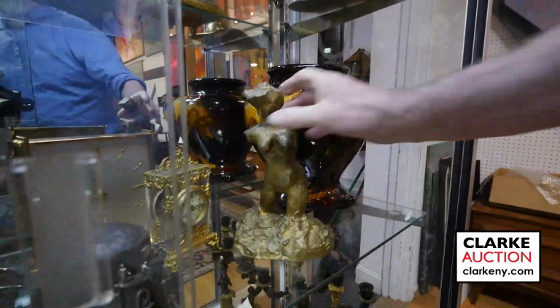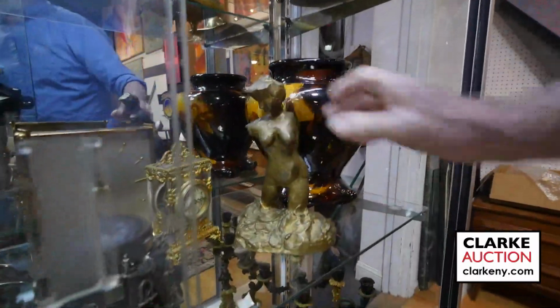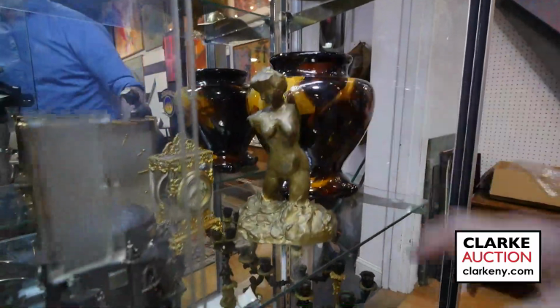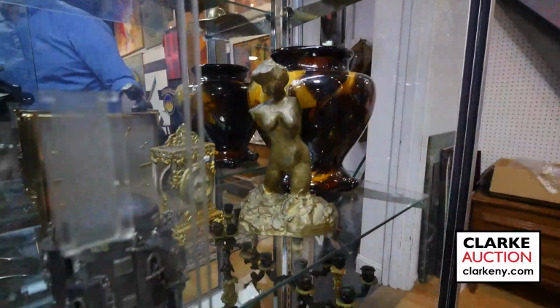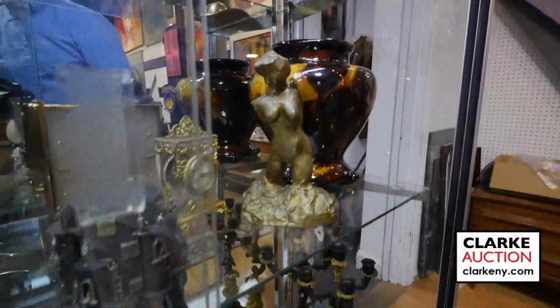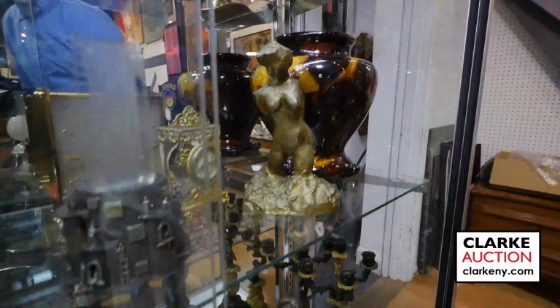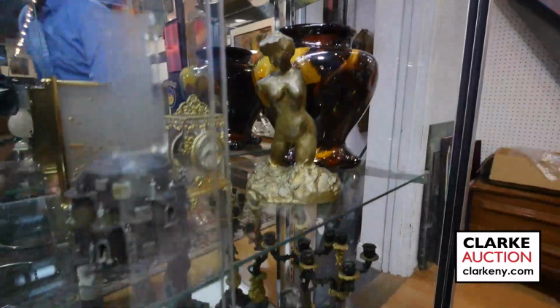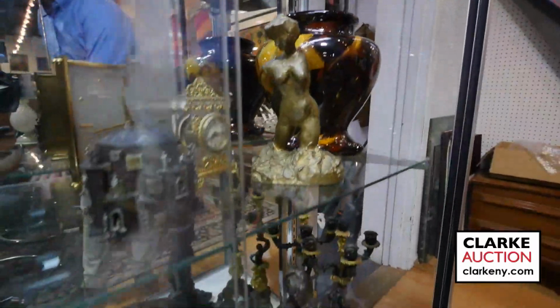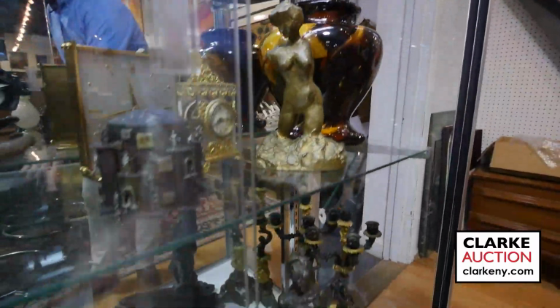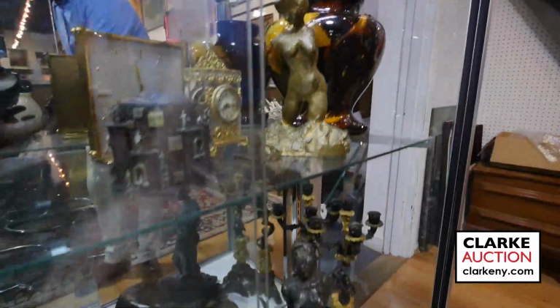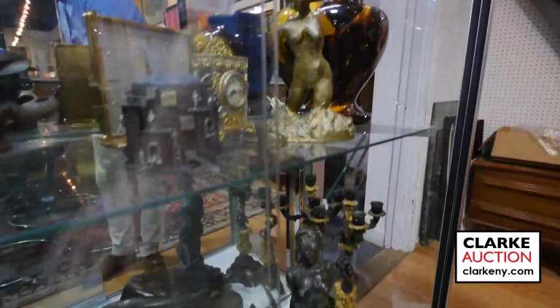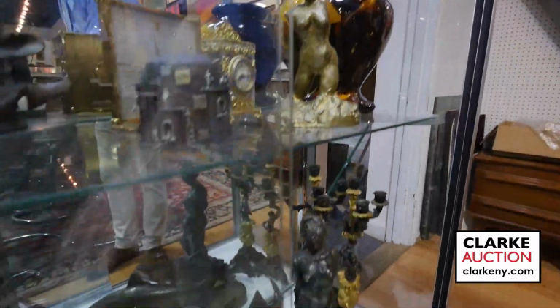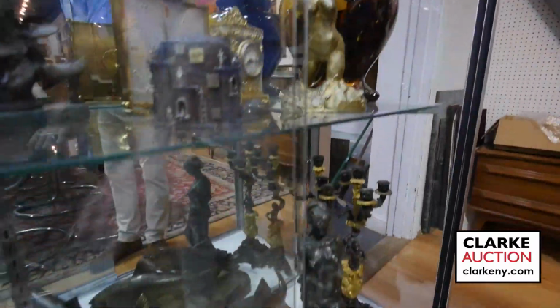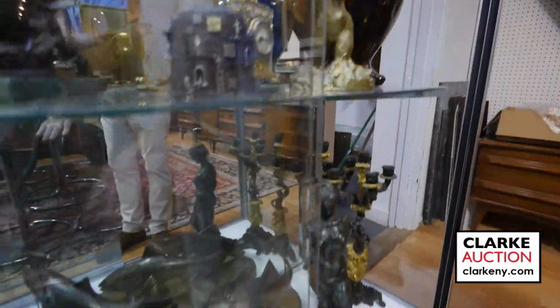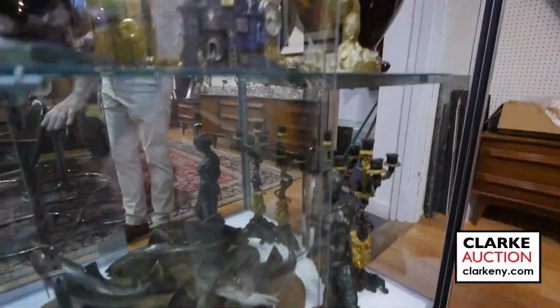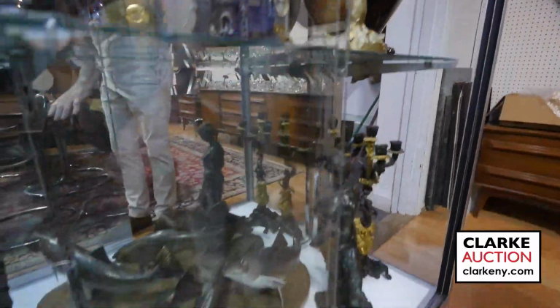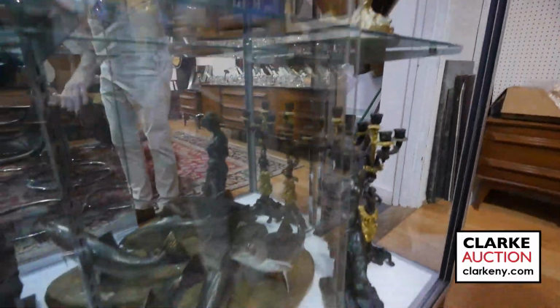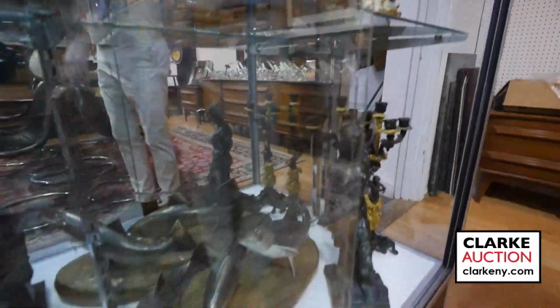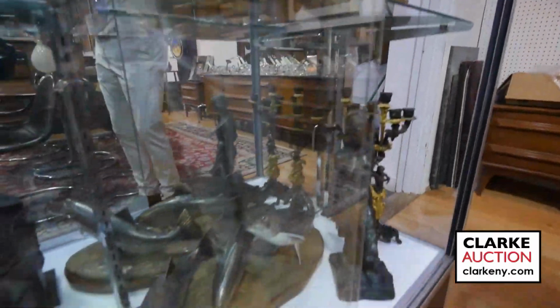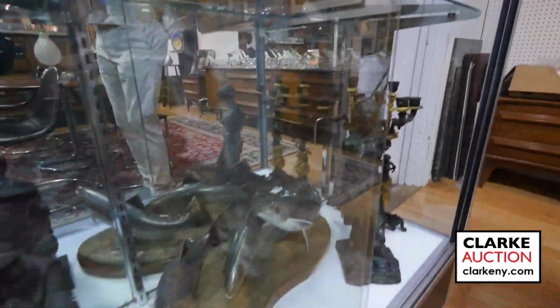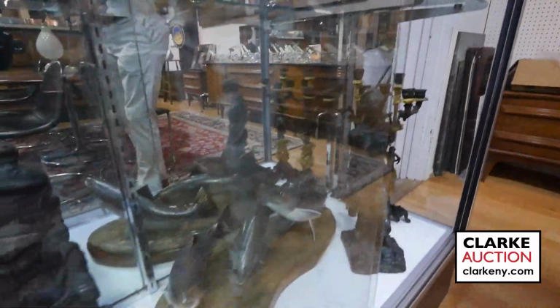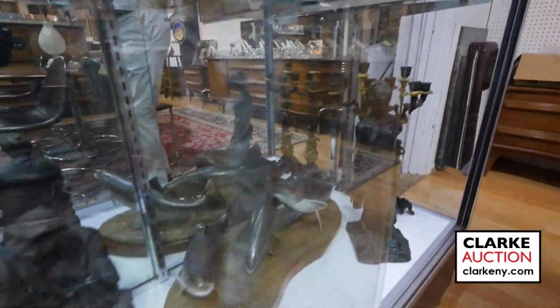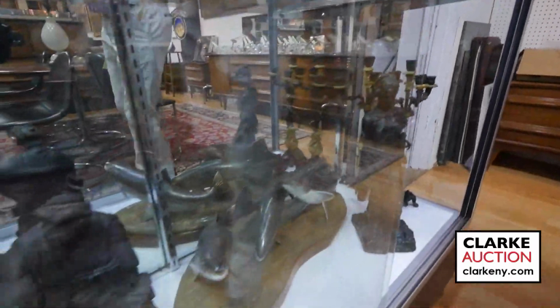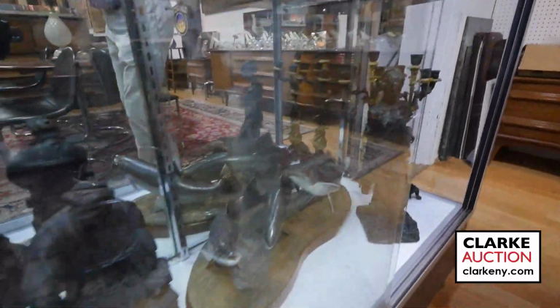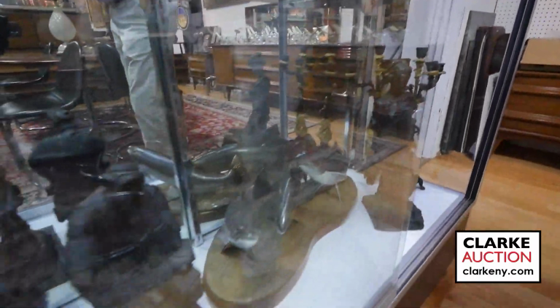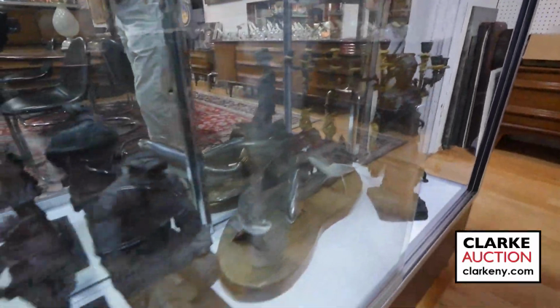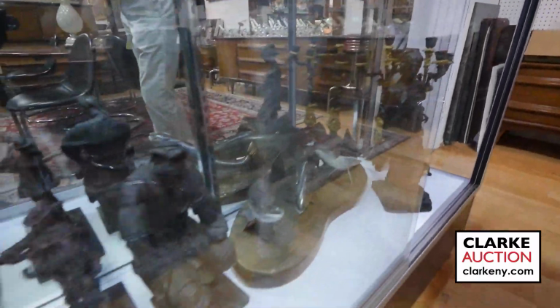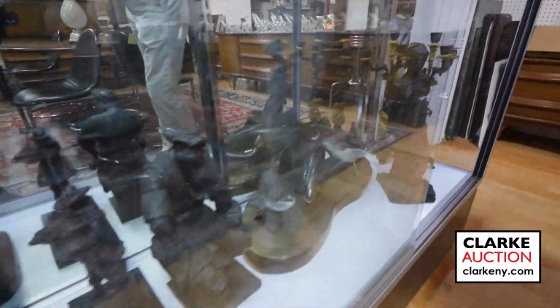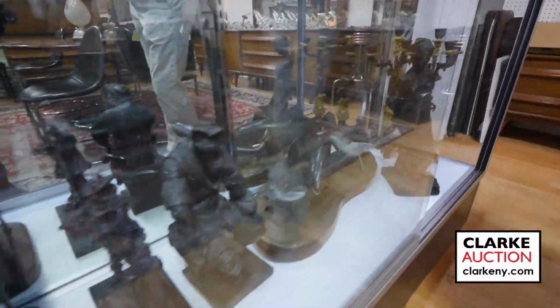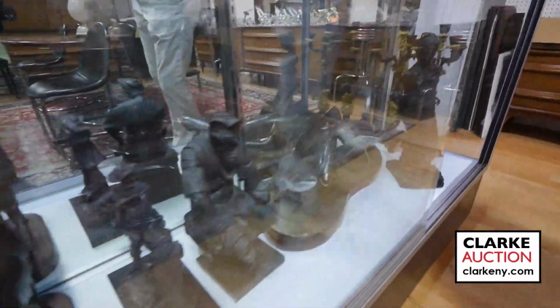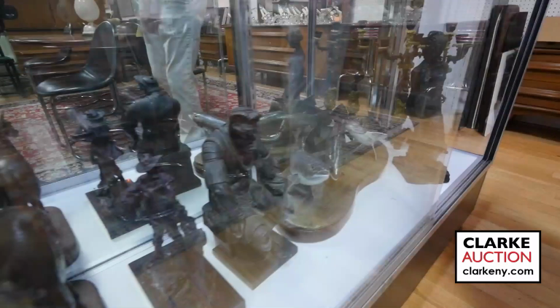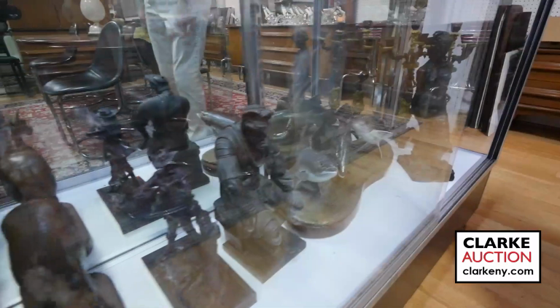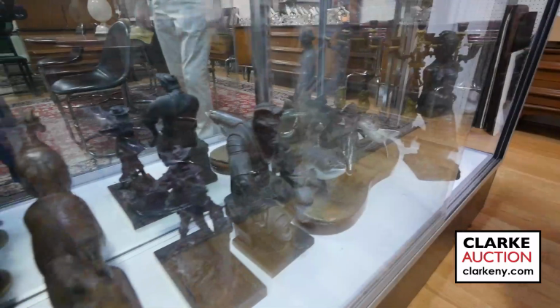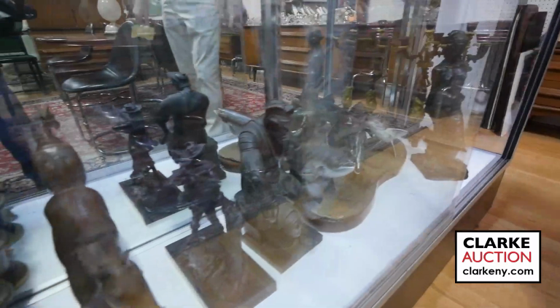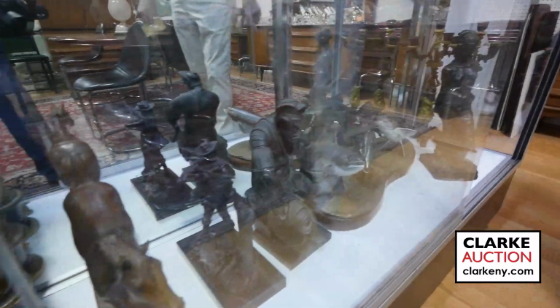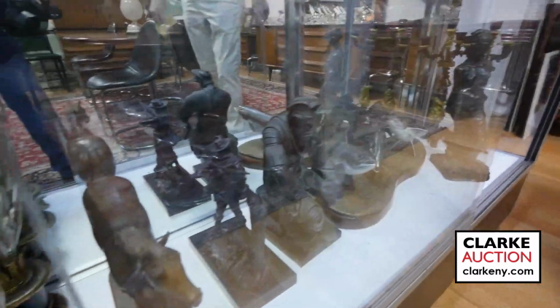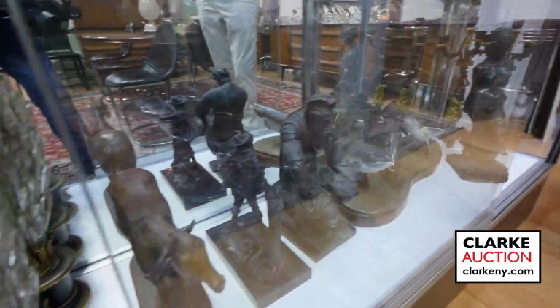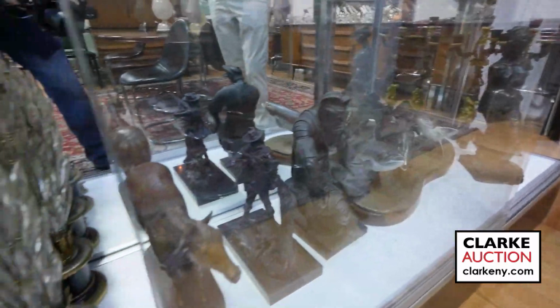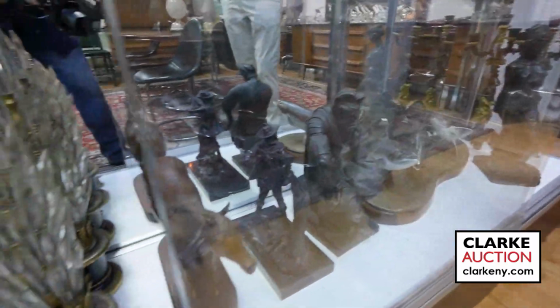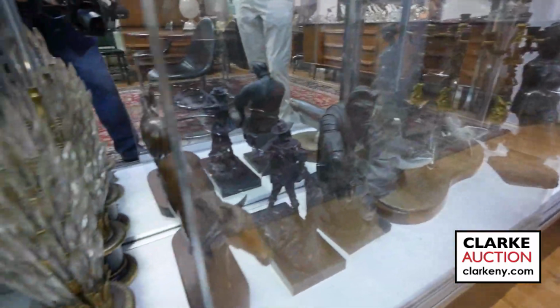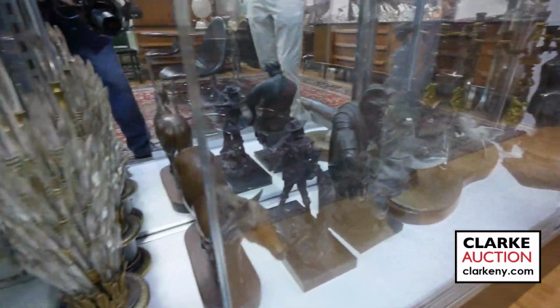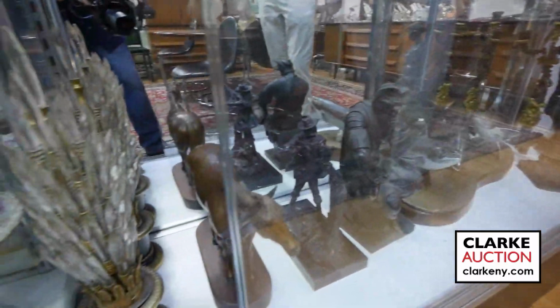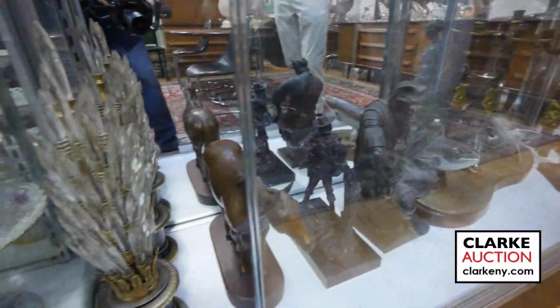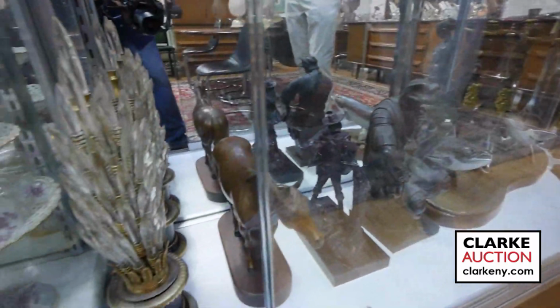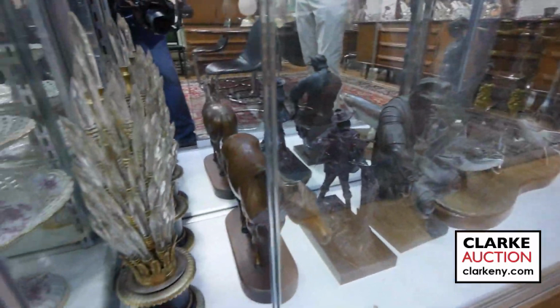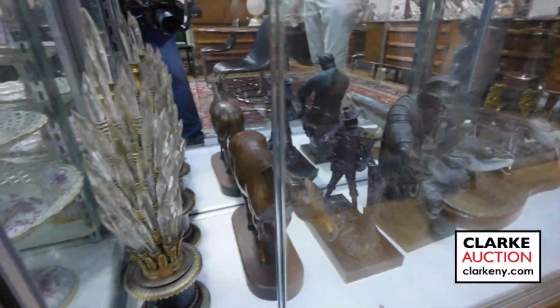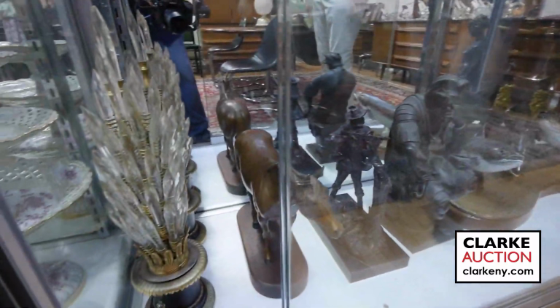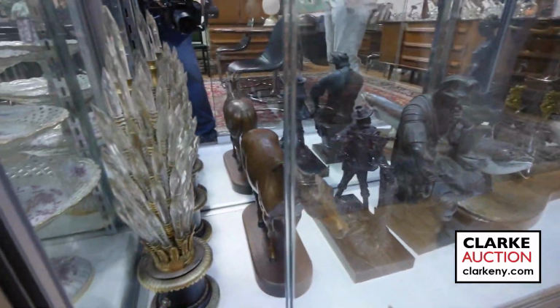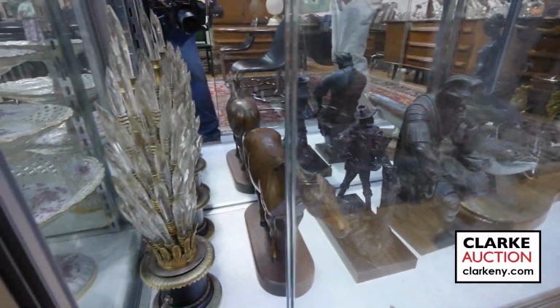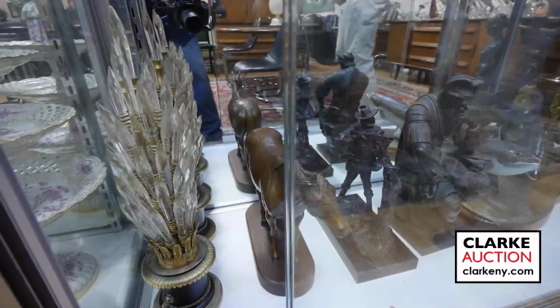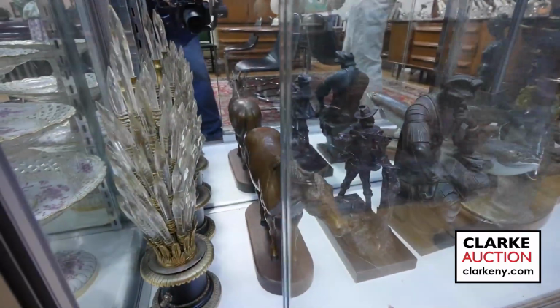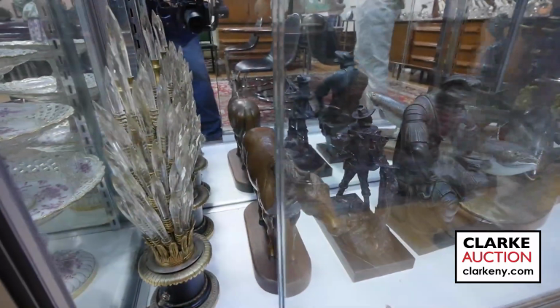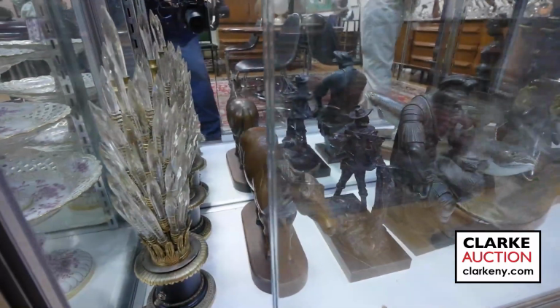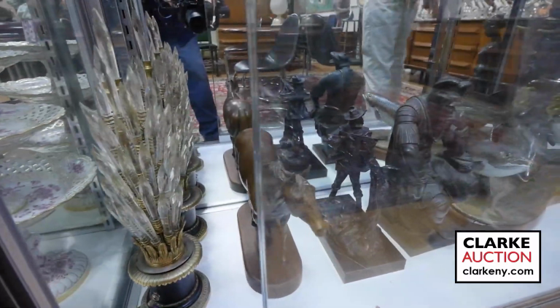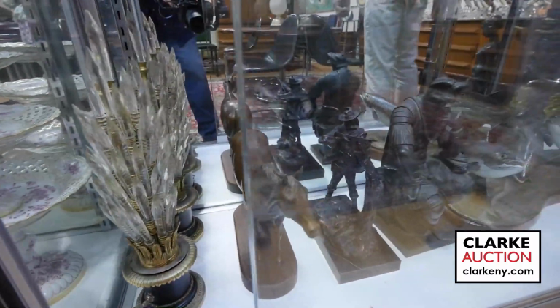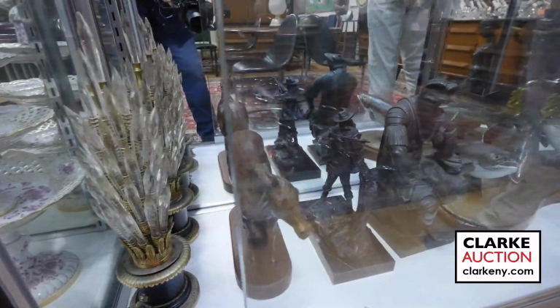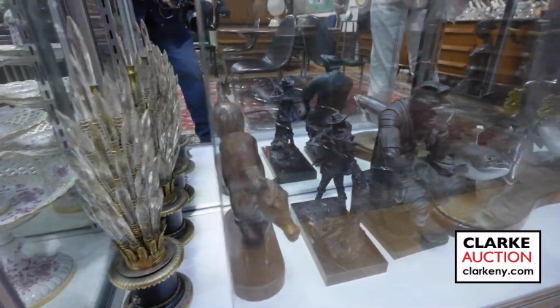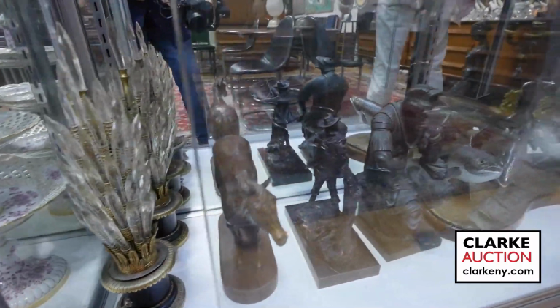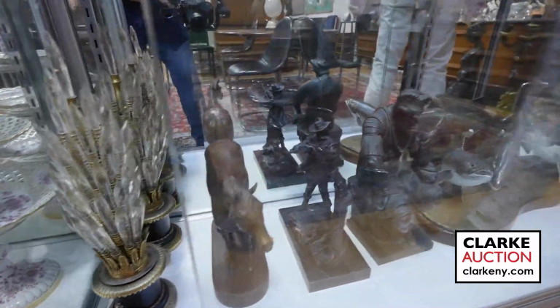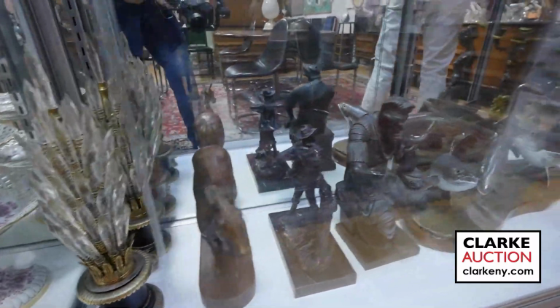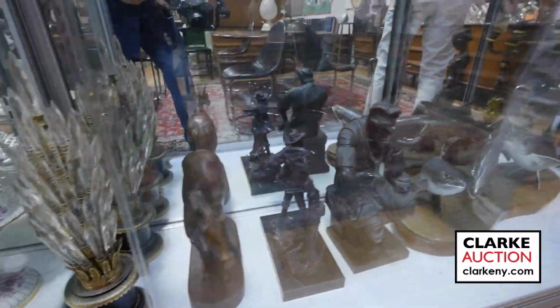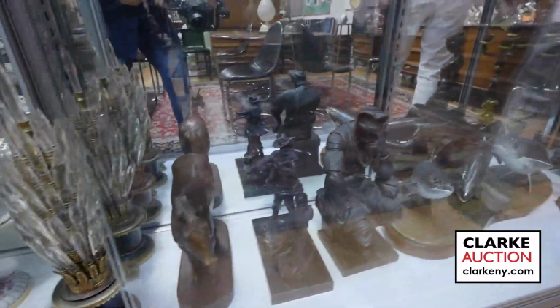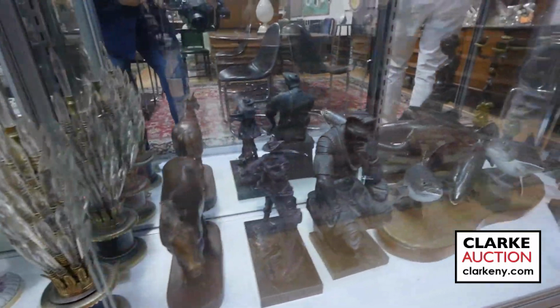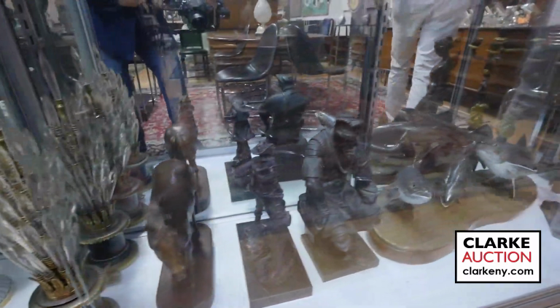Below here, more bronzes and mid-century lighting. ClarkNY.com to check out the names.